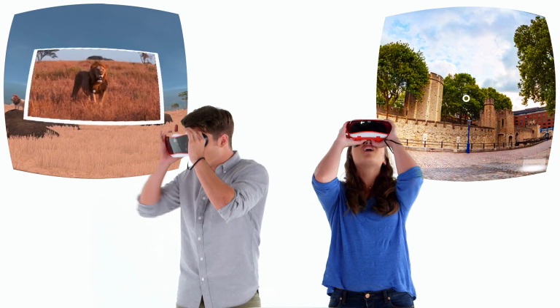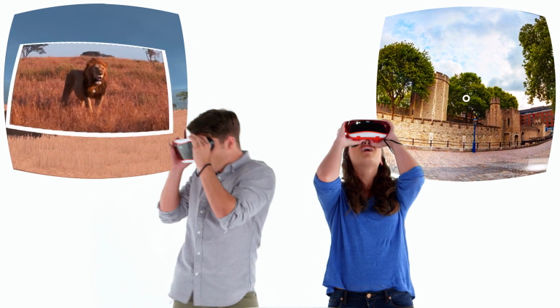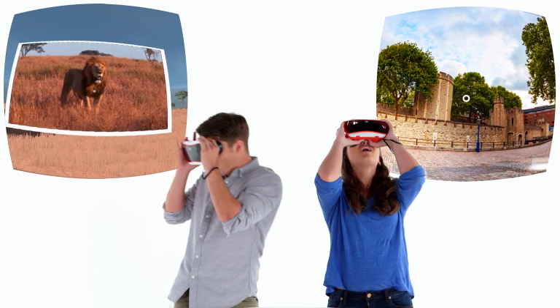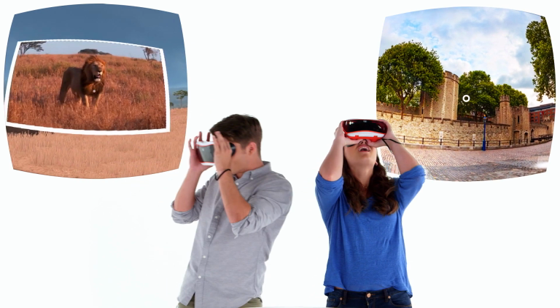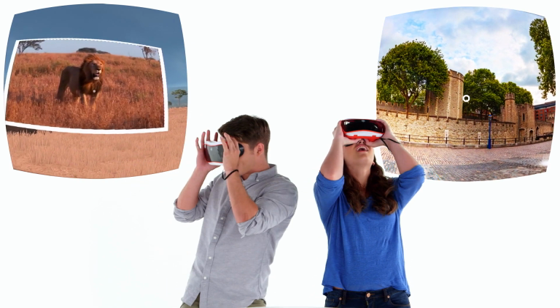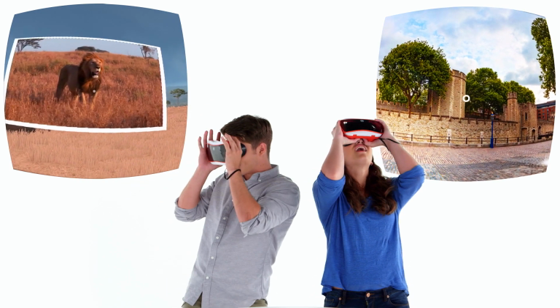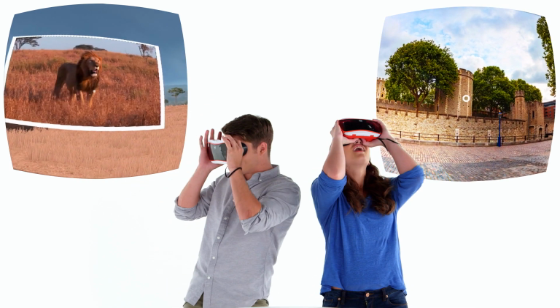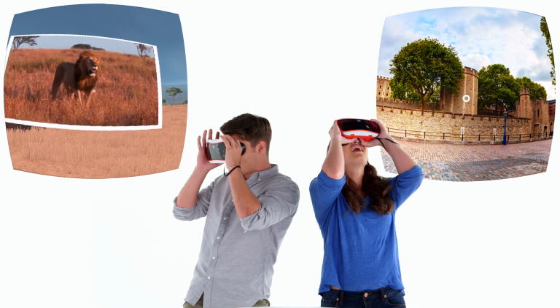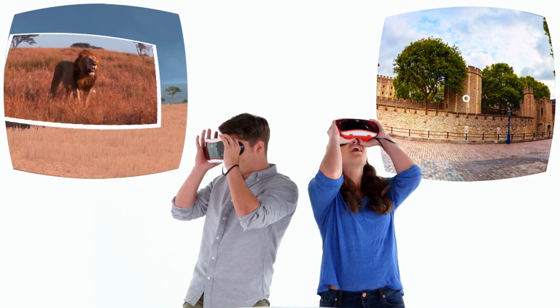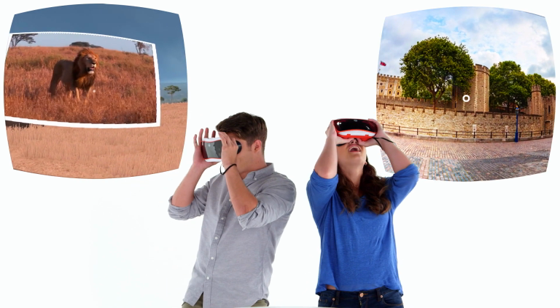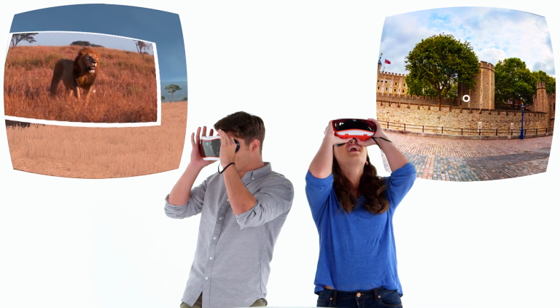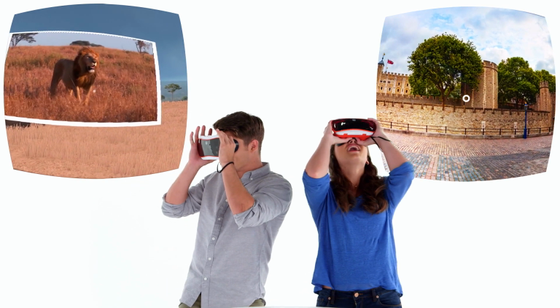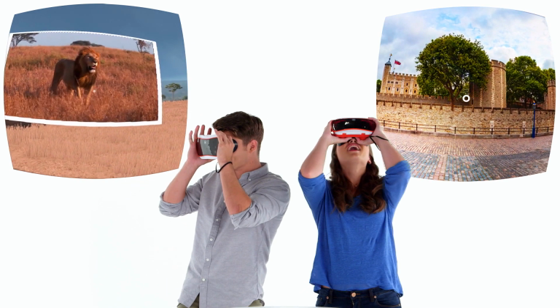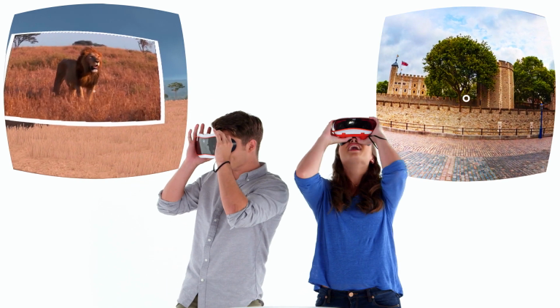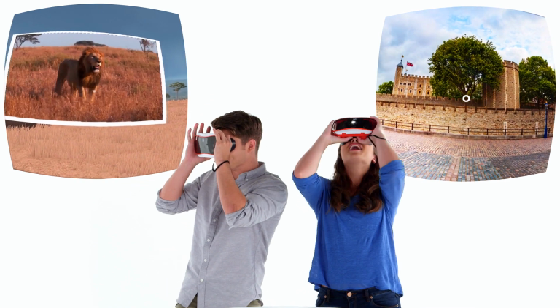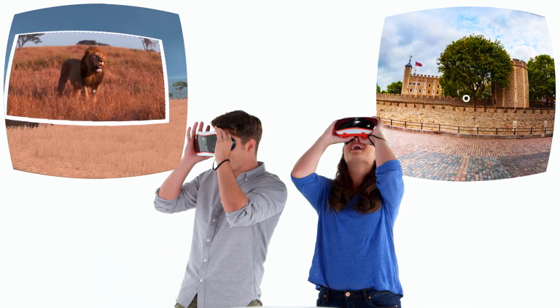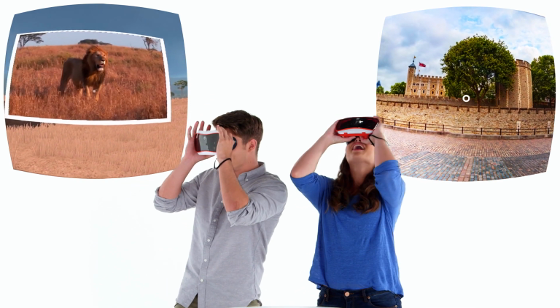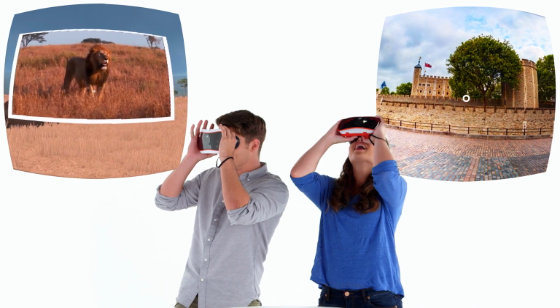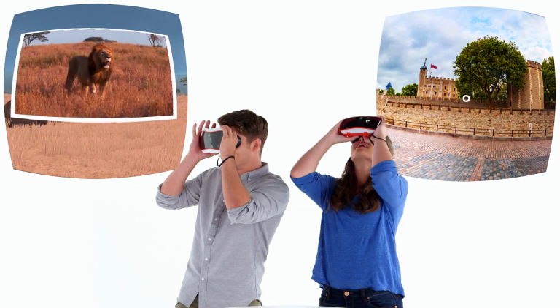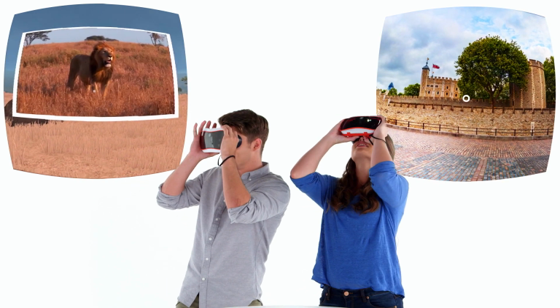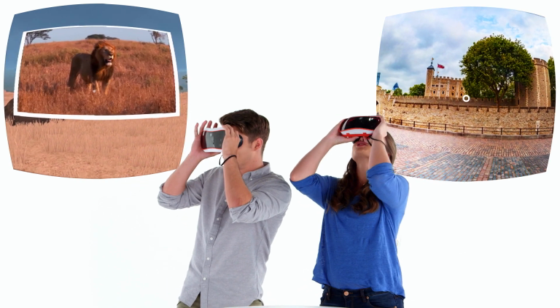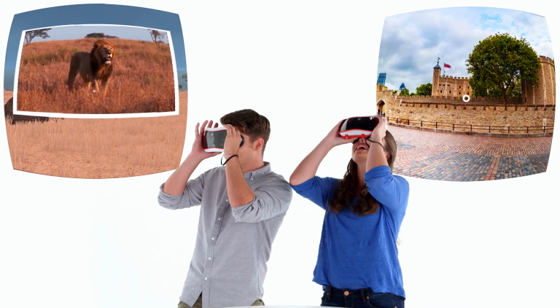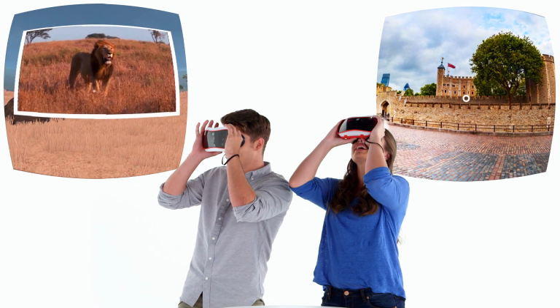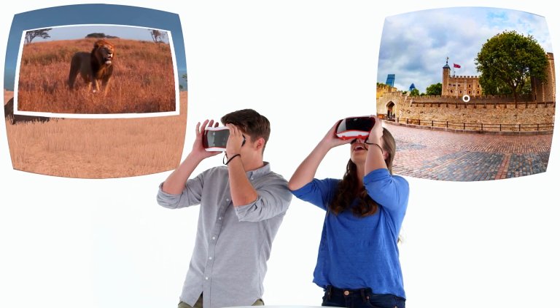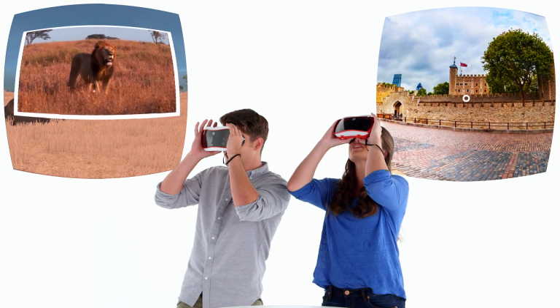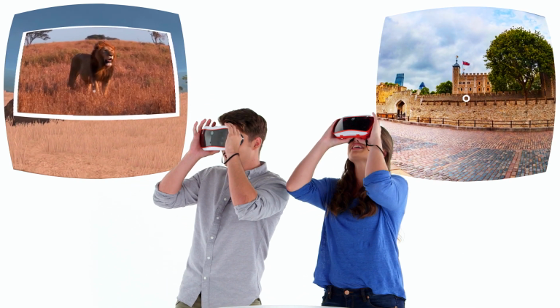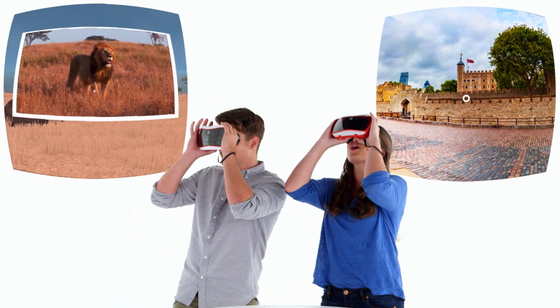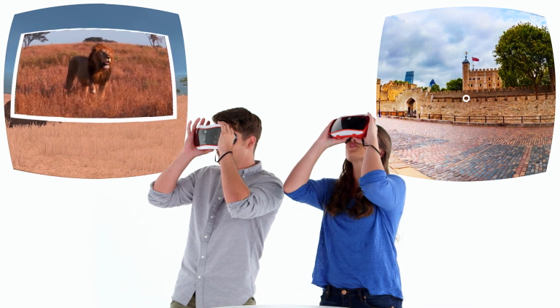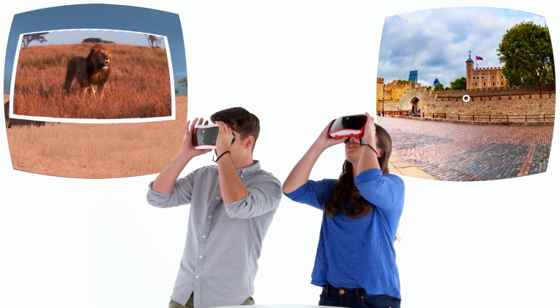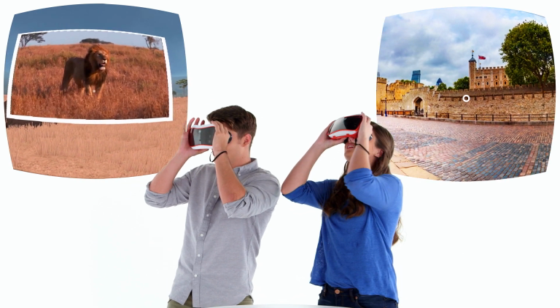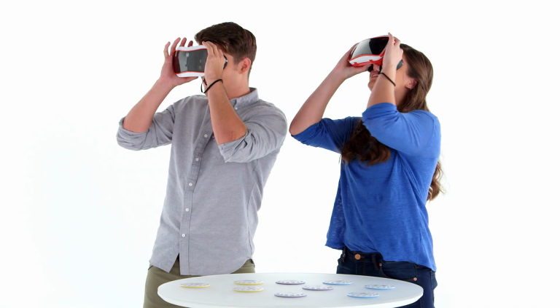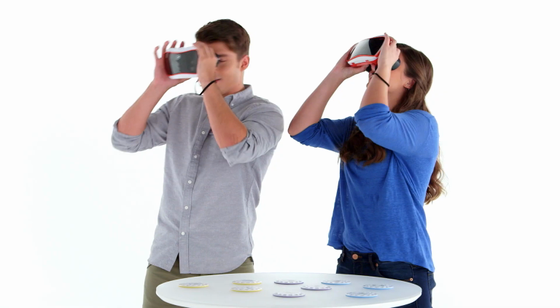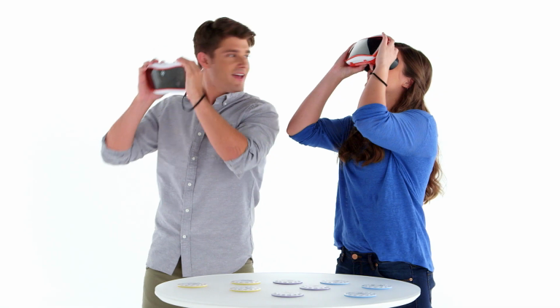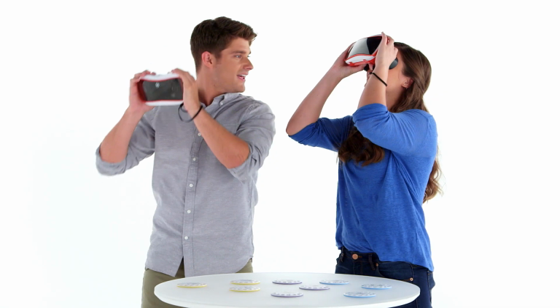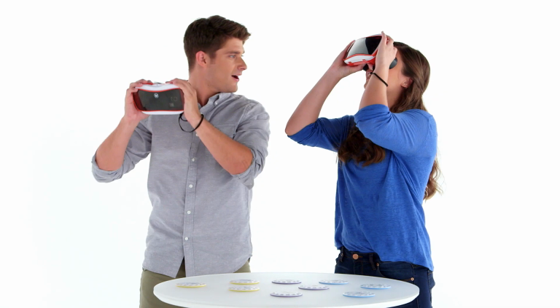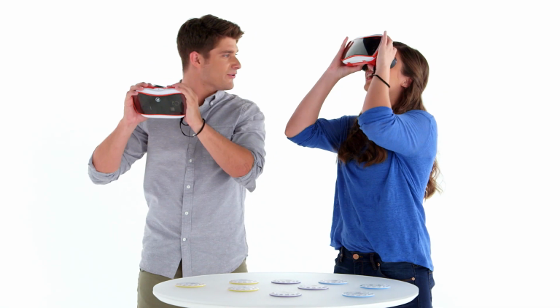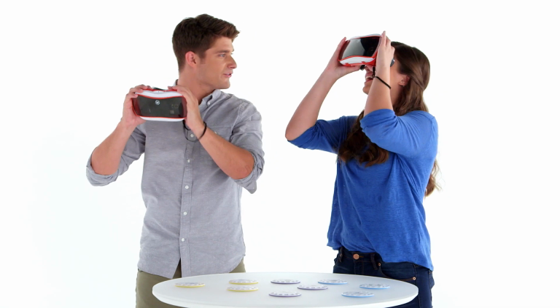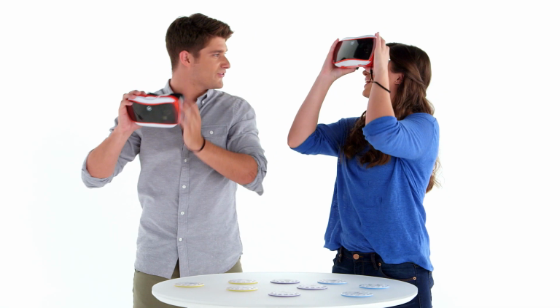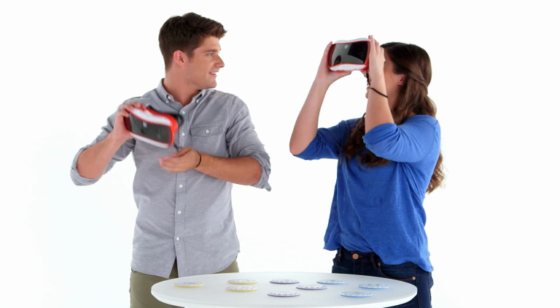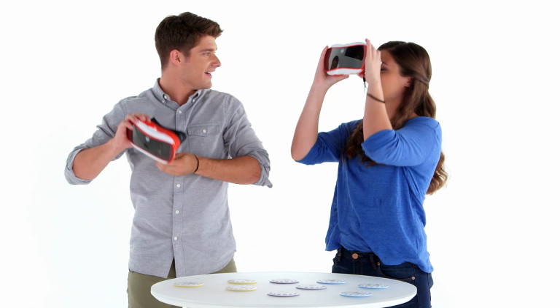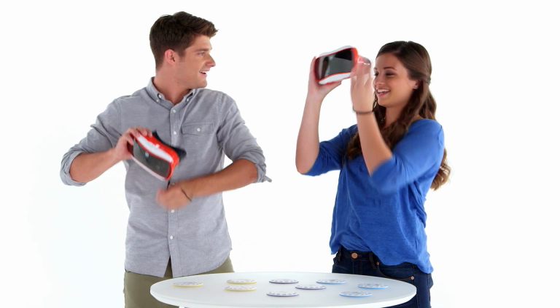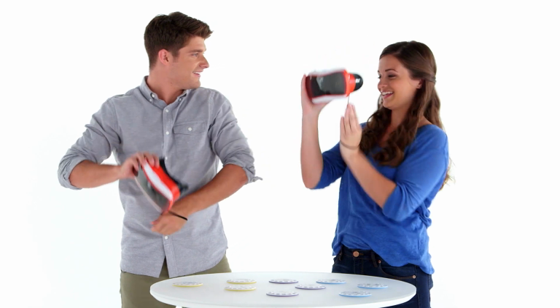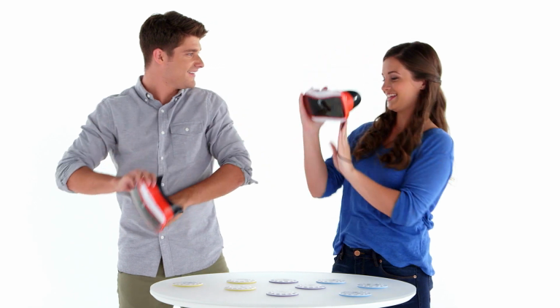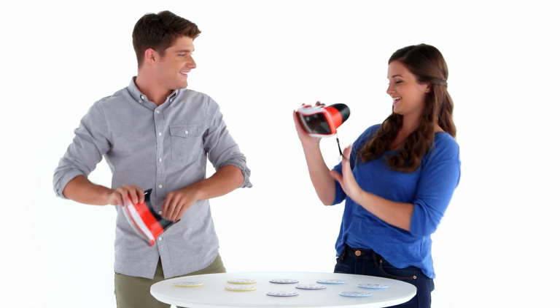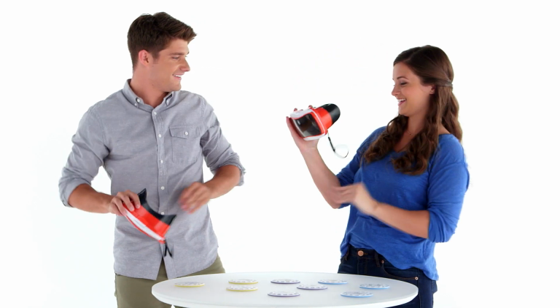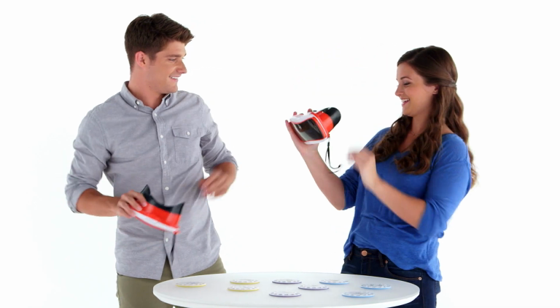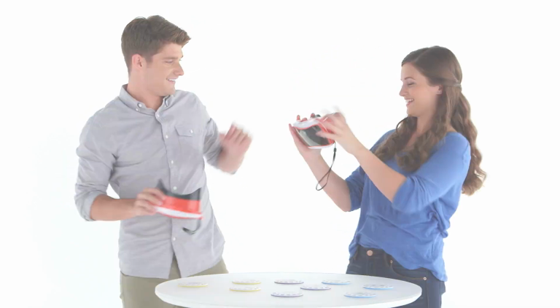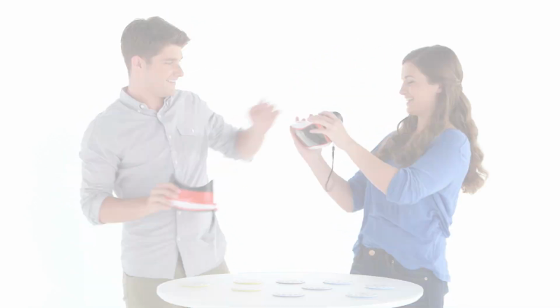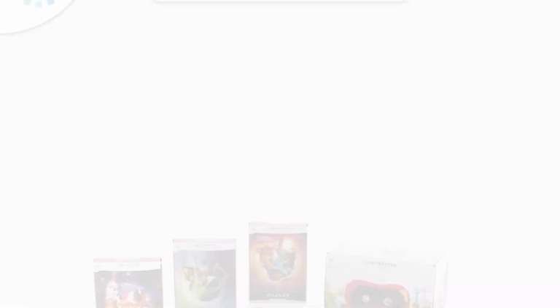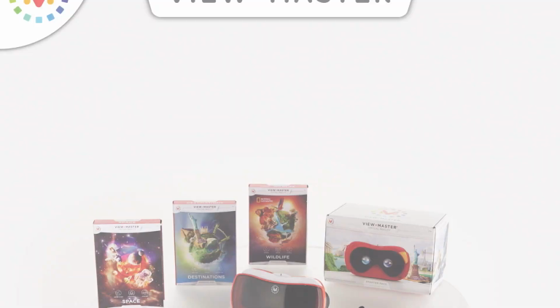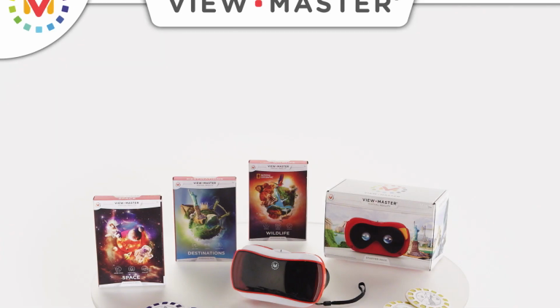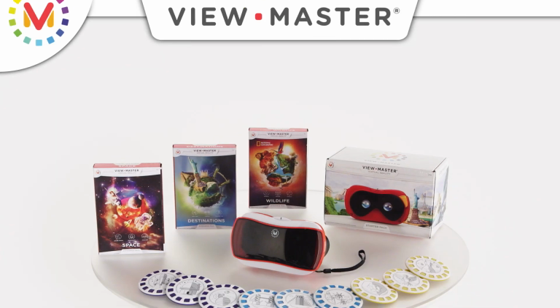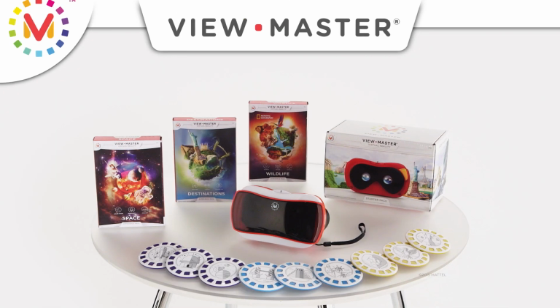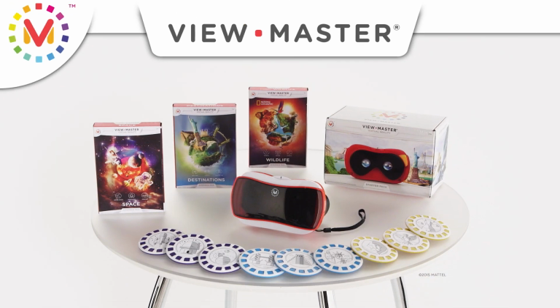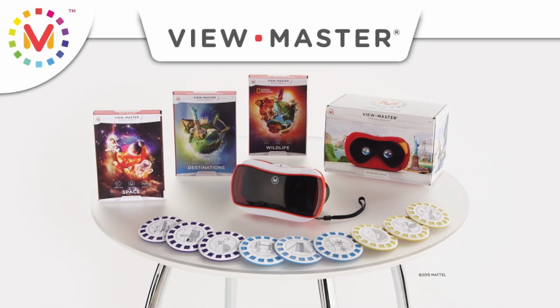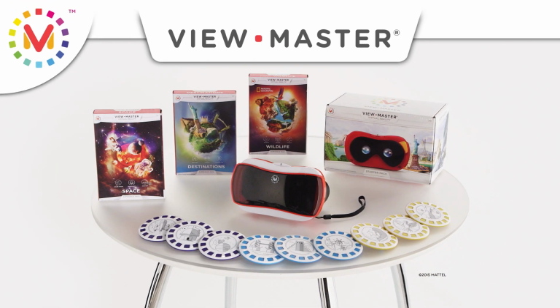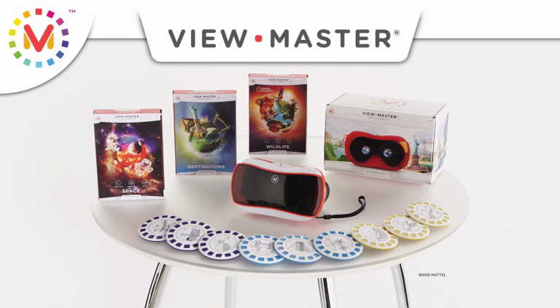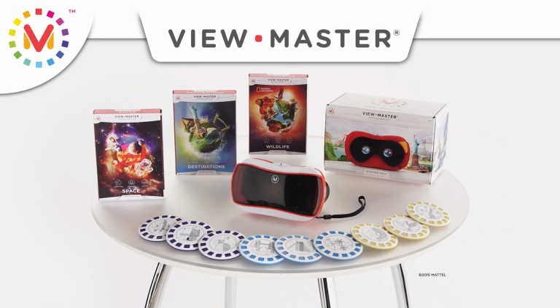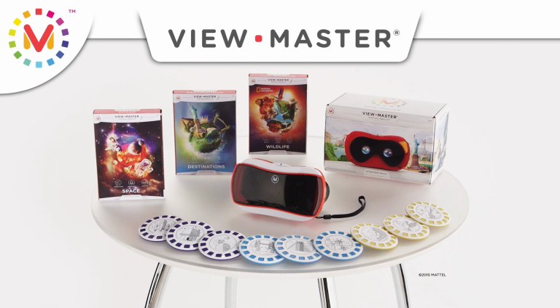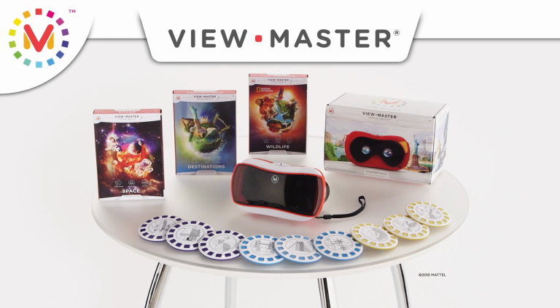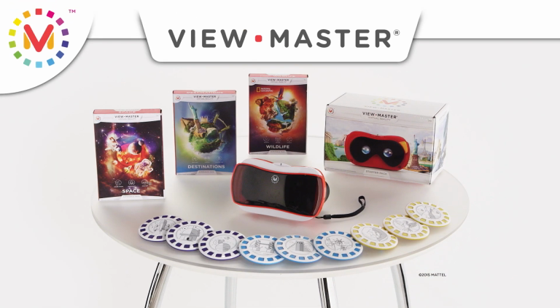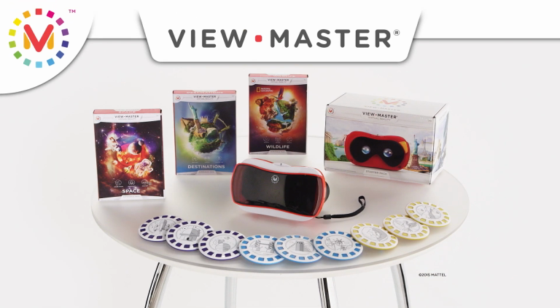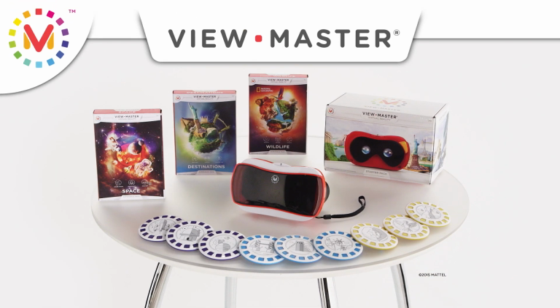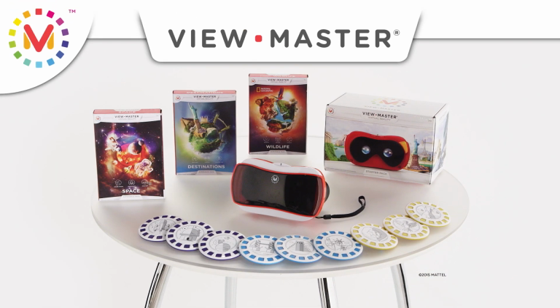Whoa, it's like I'm standing right next to a lion! Check it out — the Tower of London! I want to see that. ViewMaster Starter Pack and Experience Packs, each sold separately.